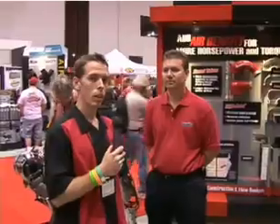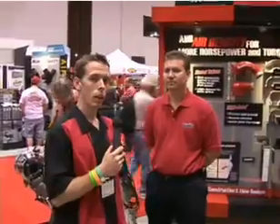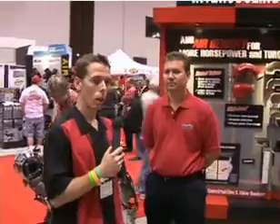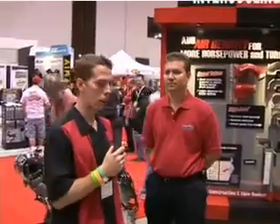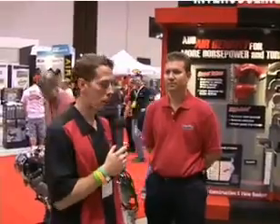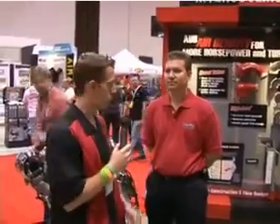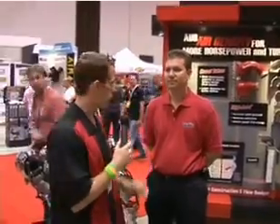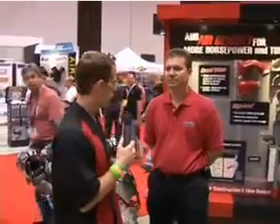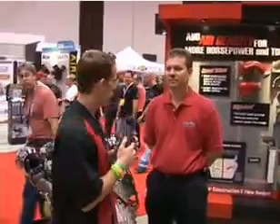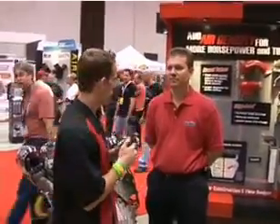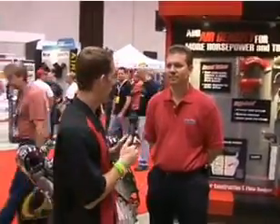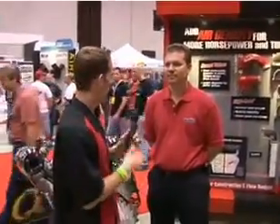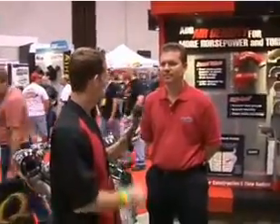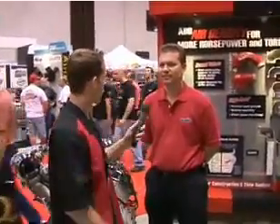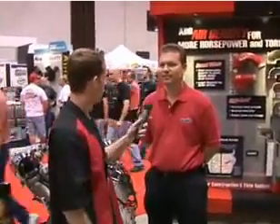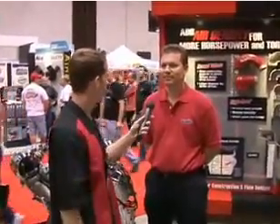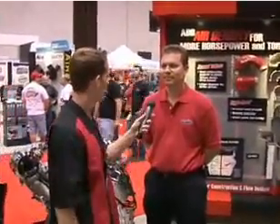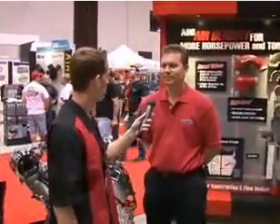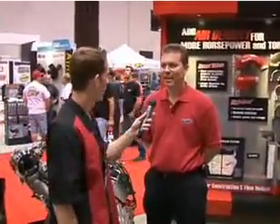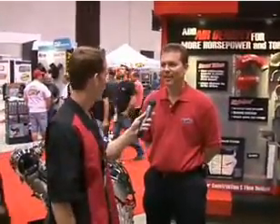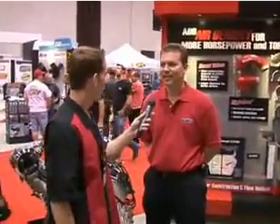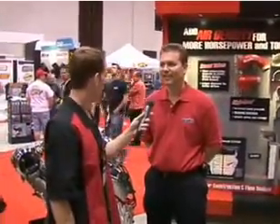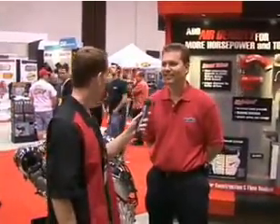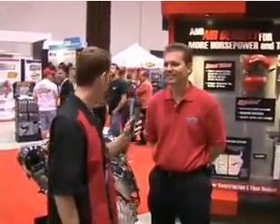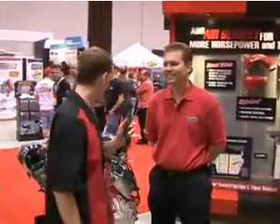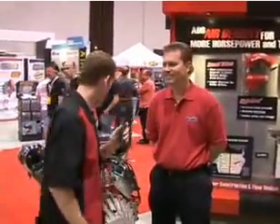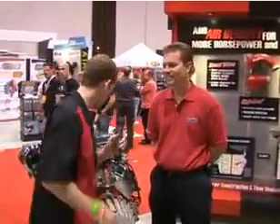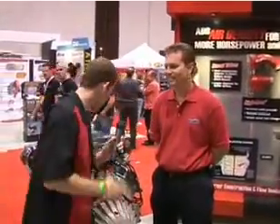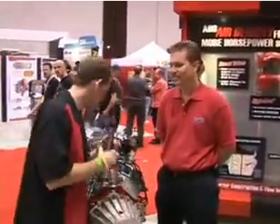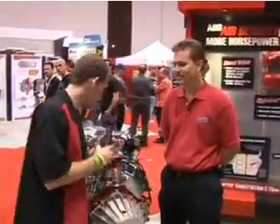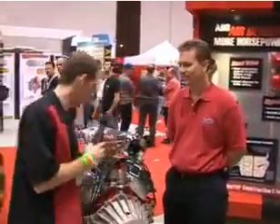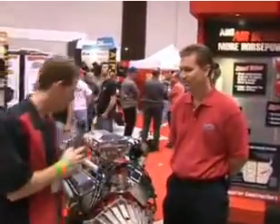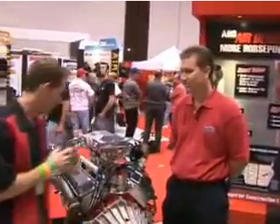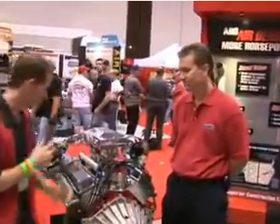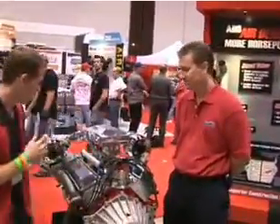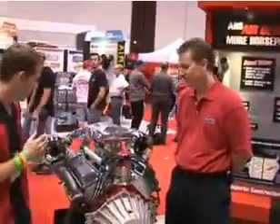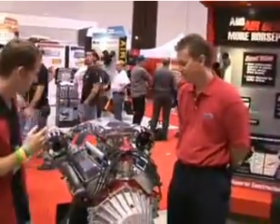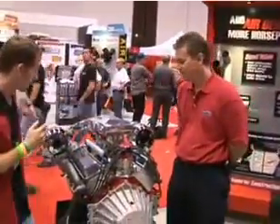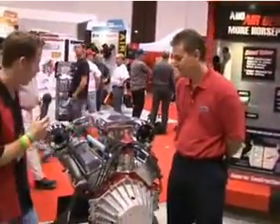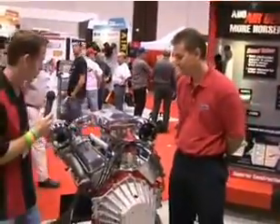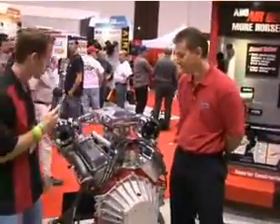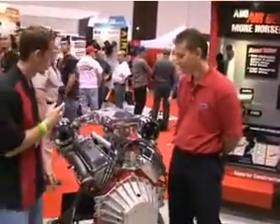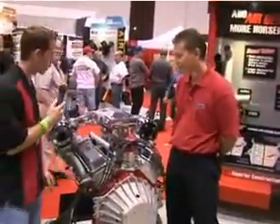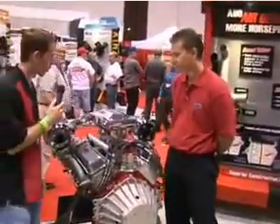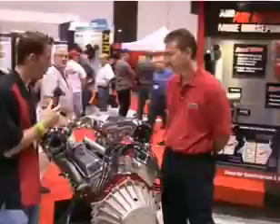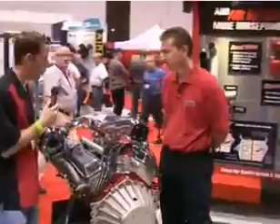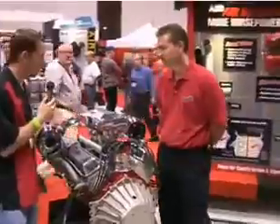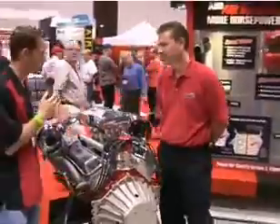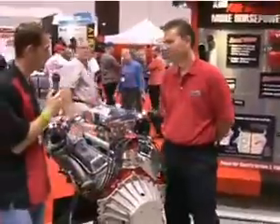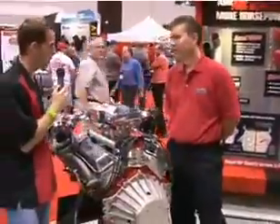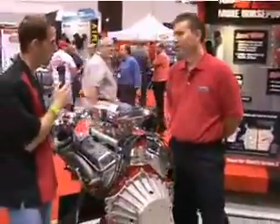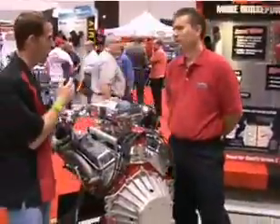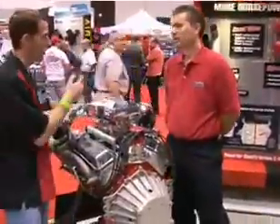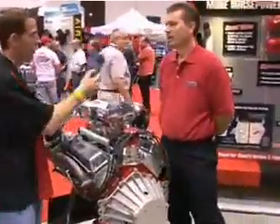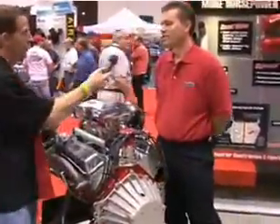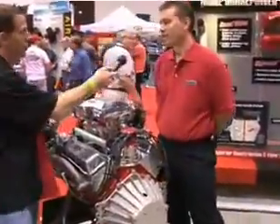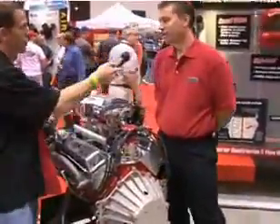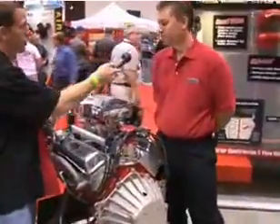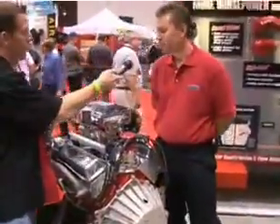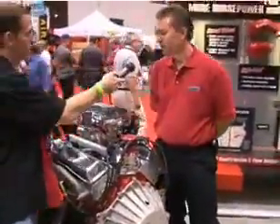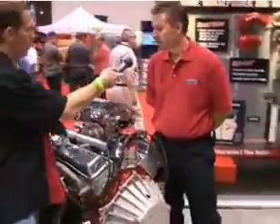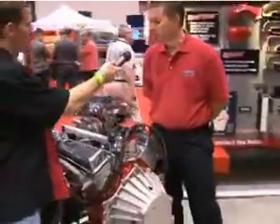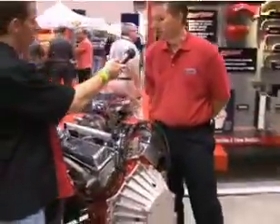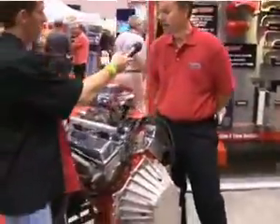I'm here with Peter from Banks Performance. I'm in front of a really cool twin turbo 350 — a twin turbo Small Block GM.